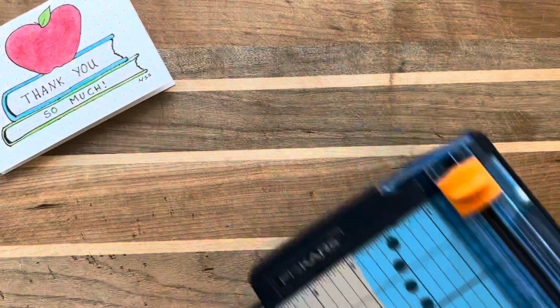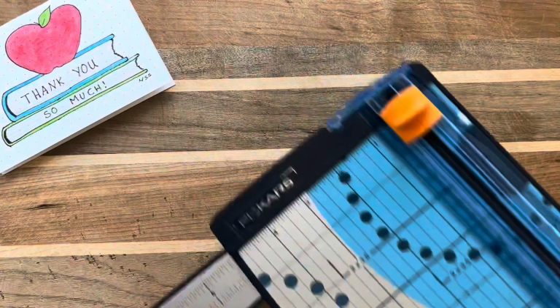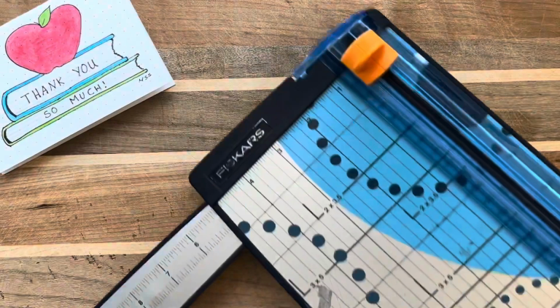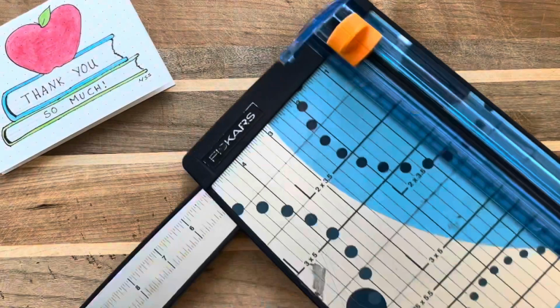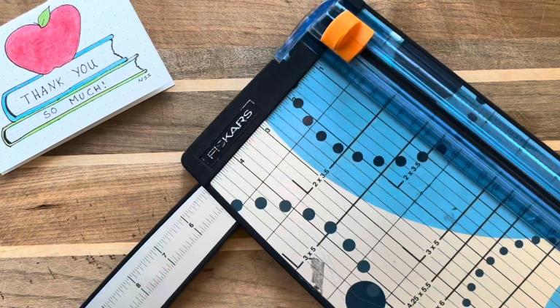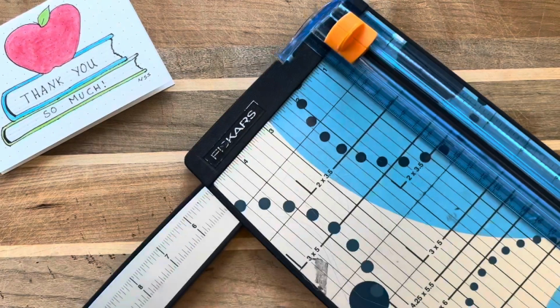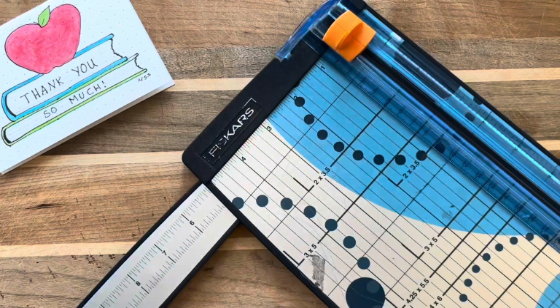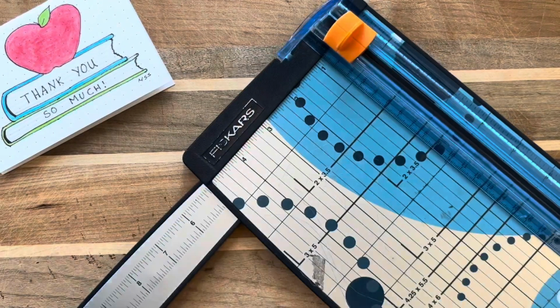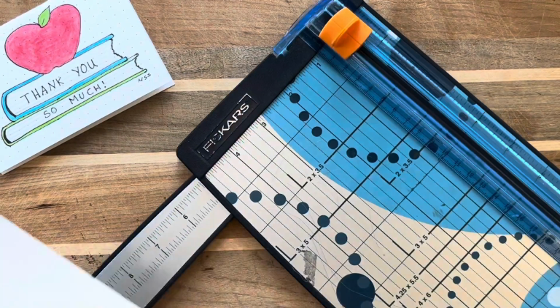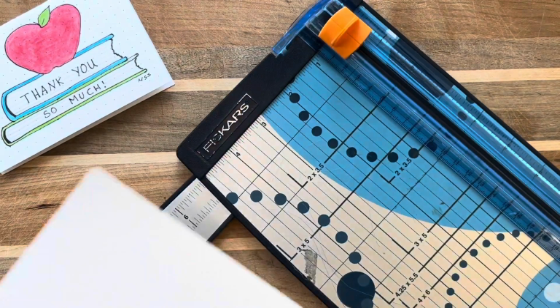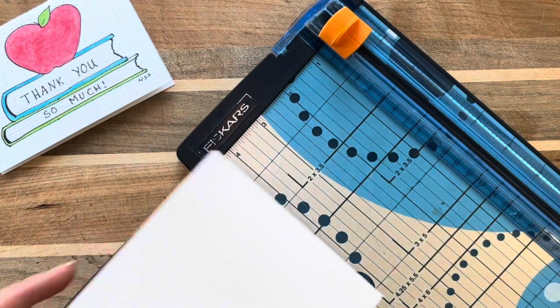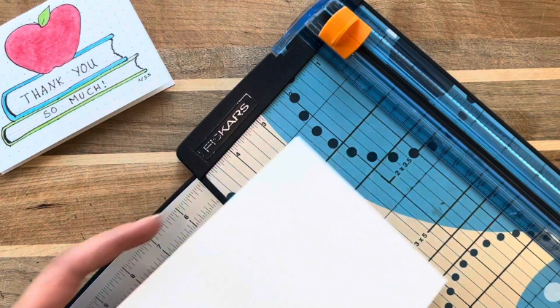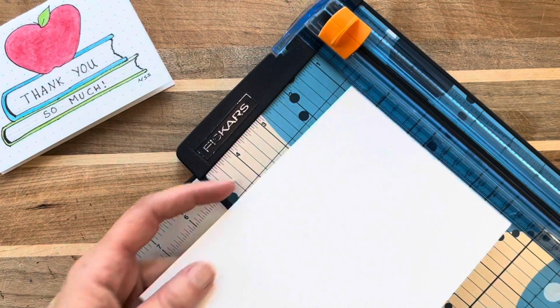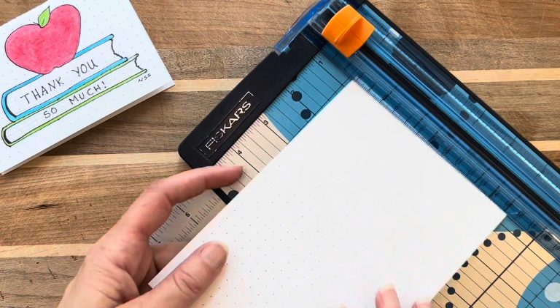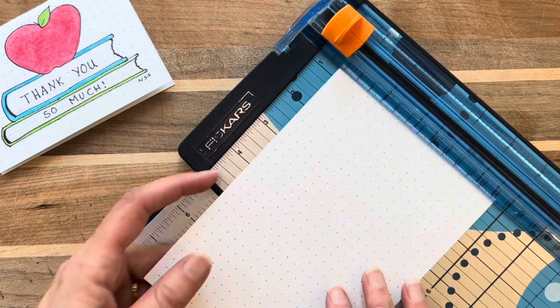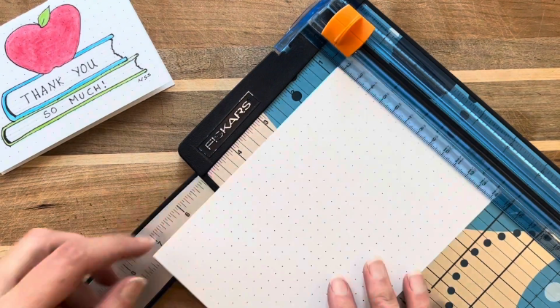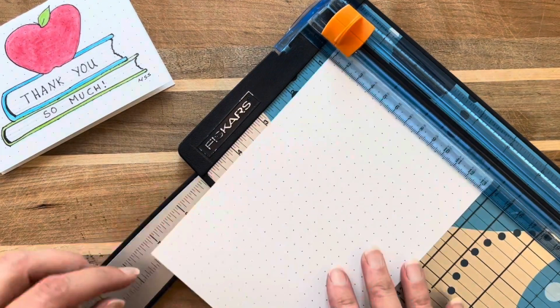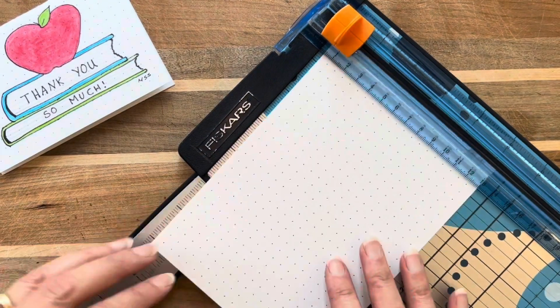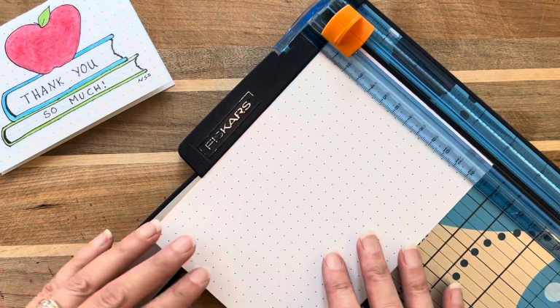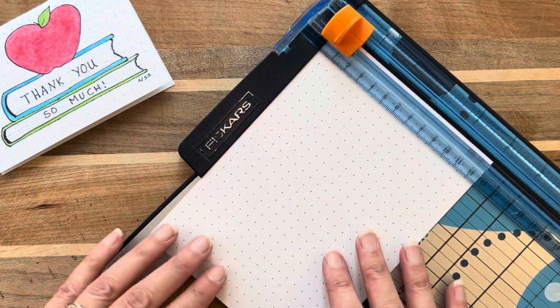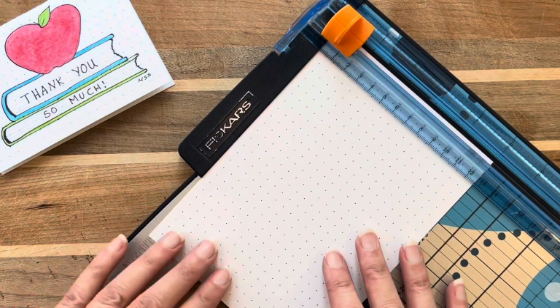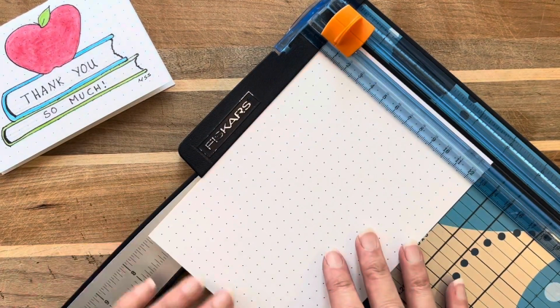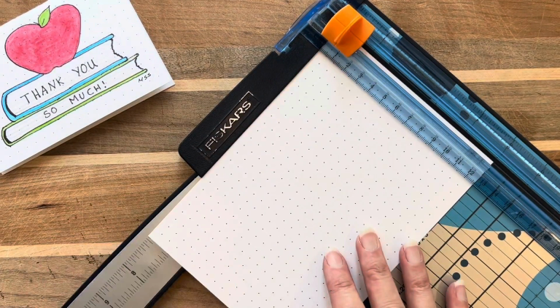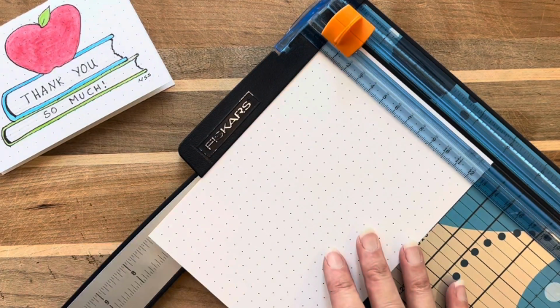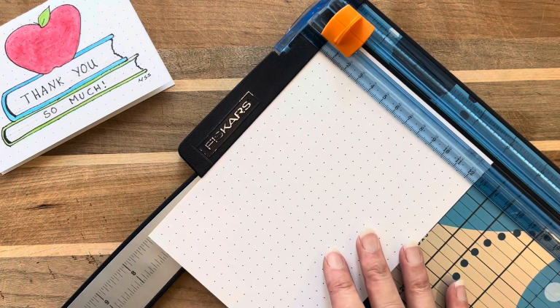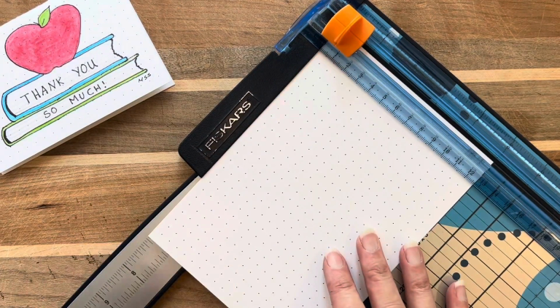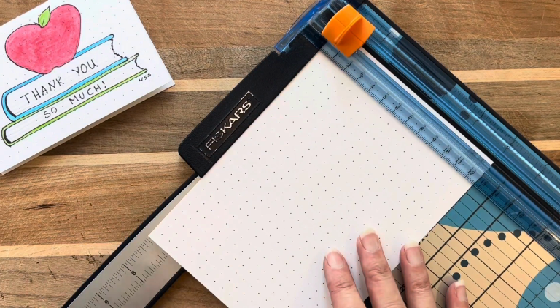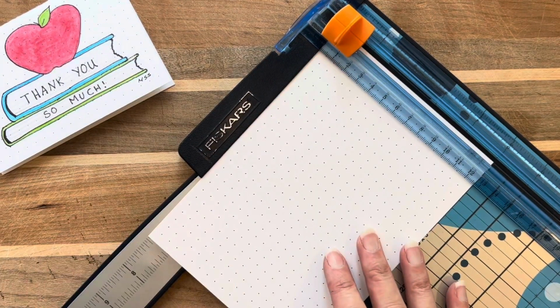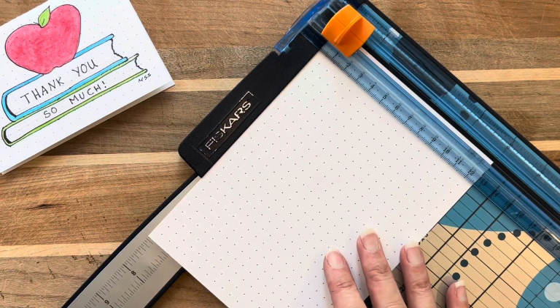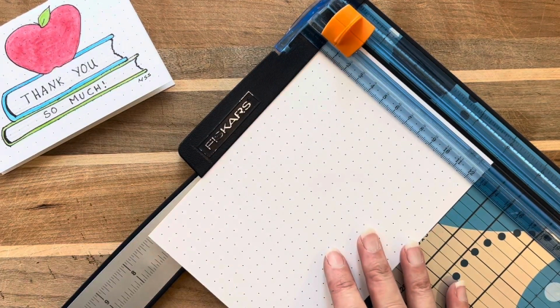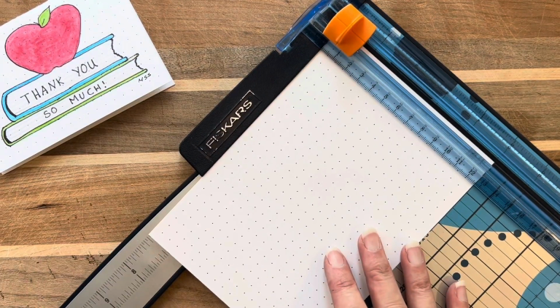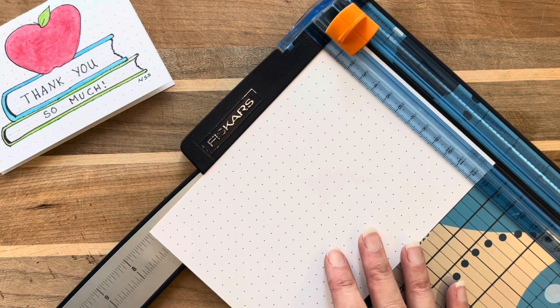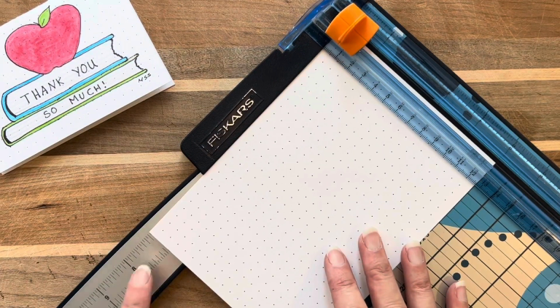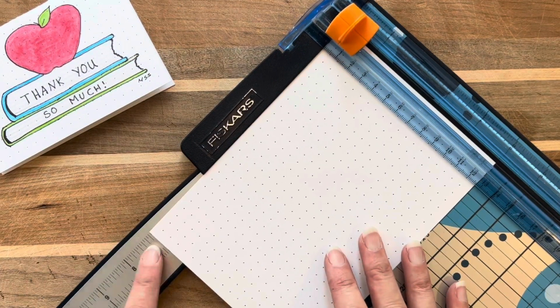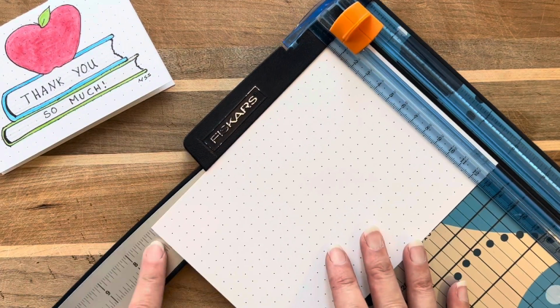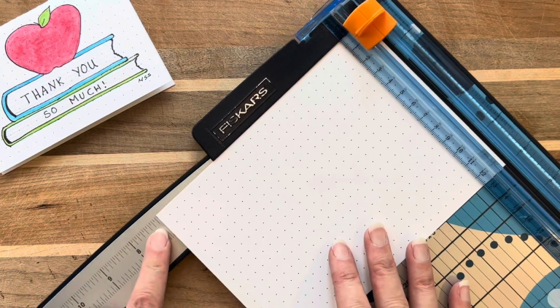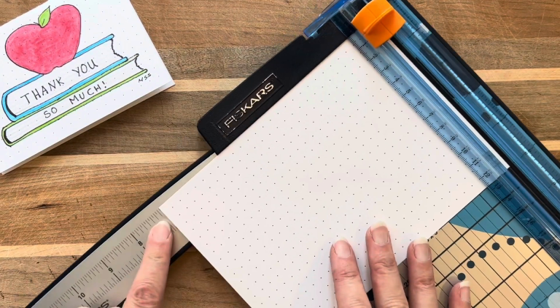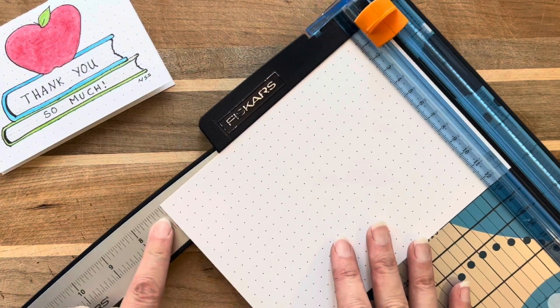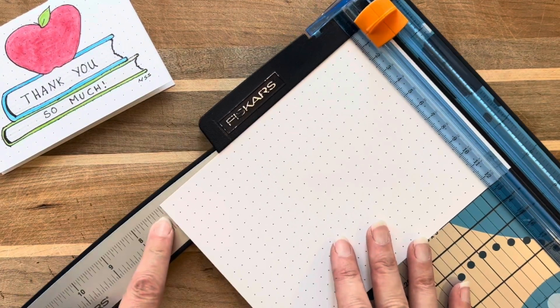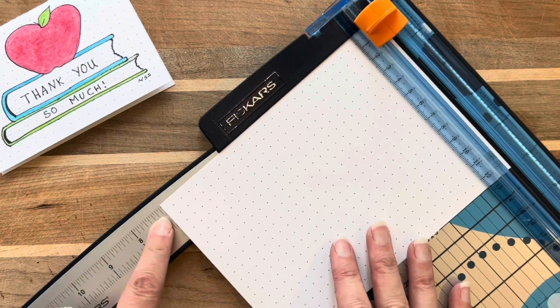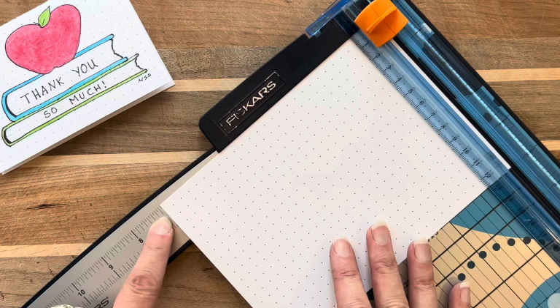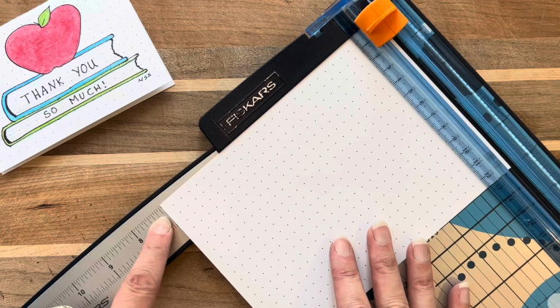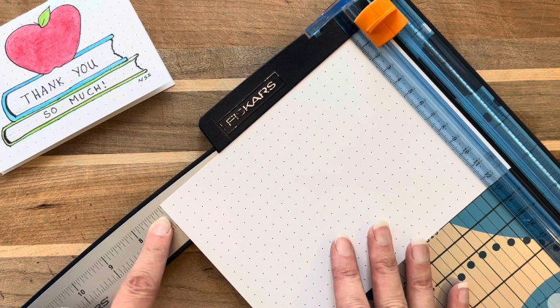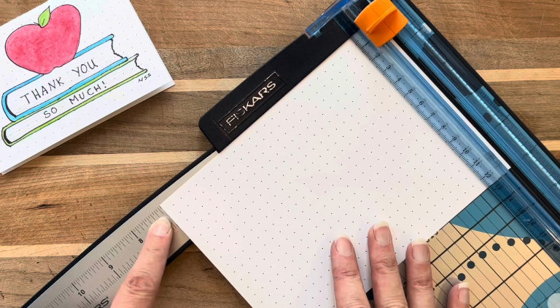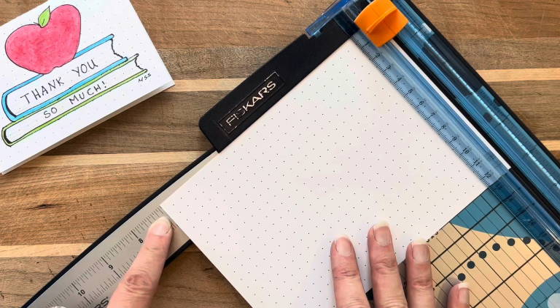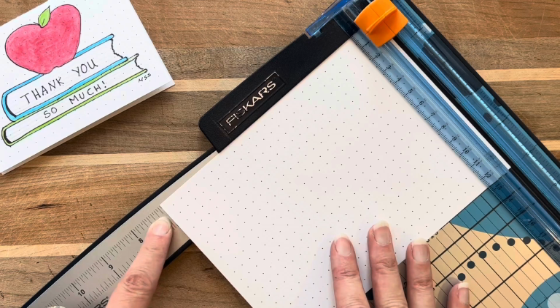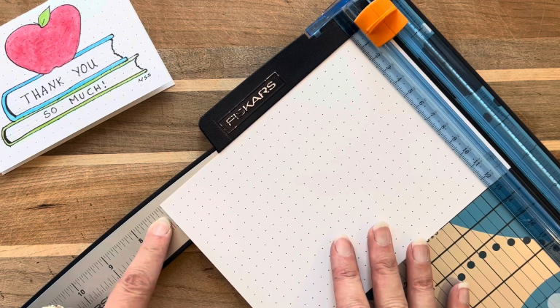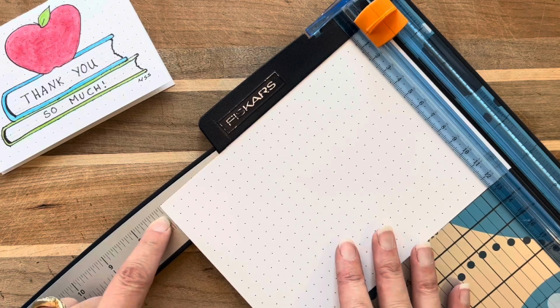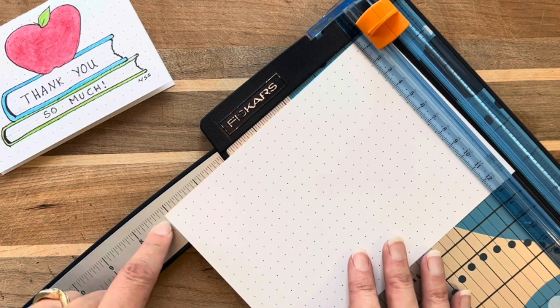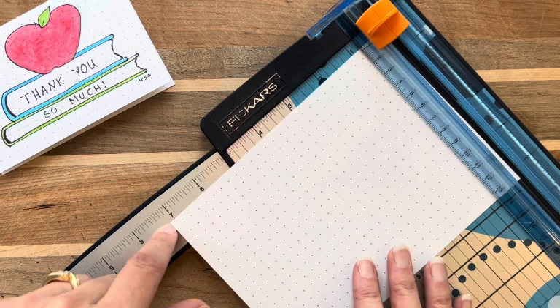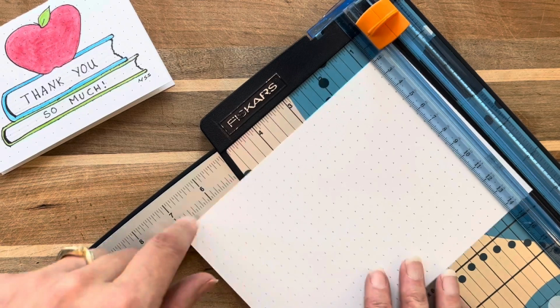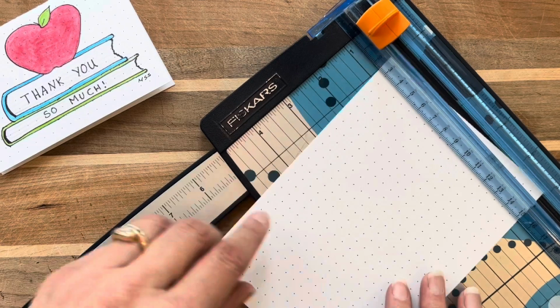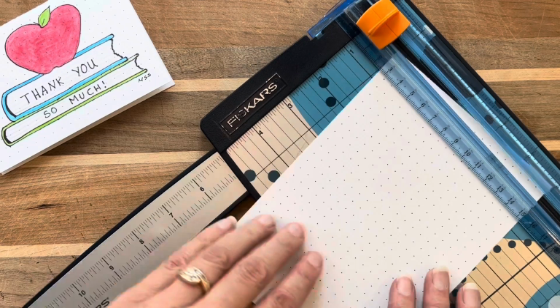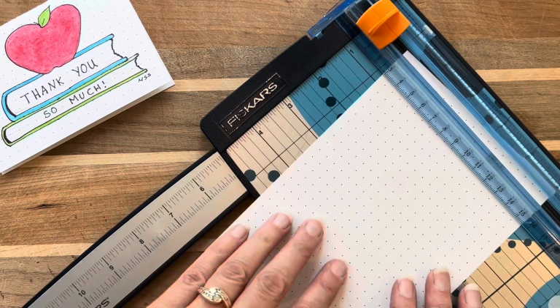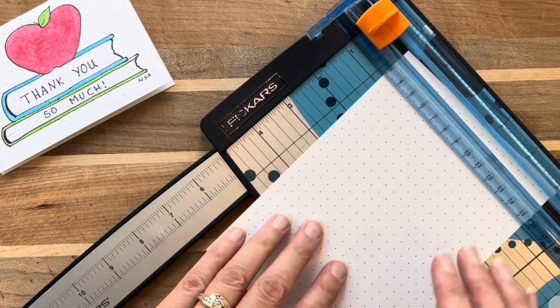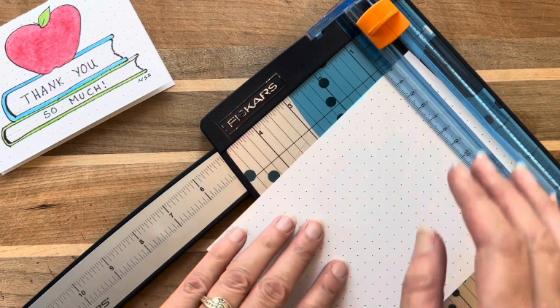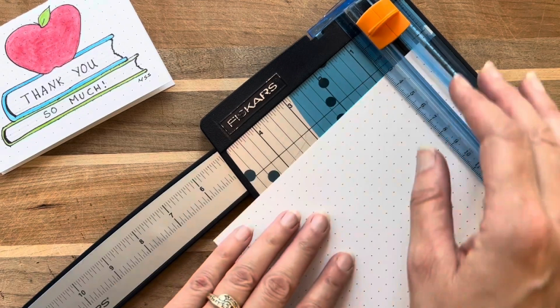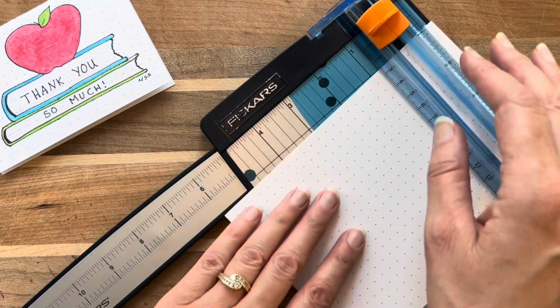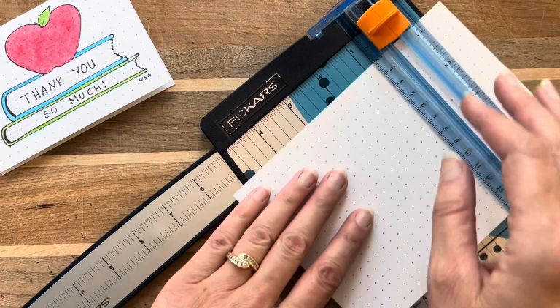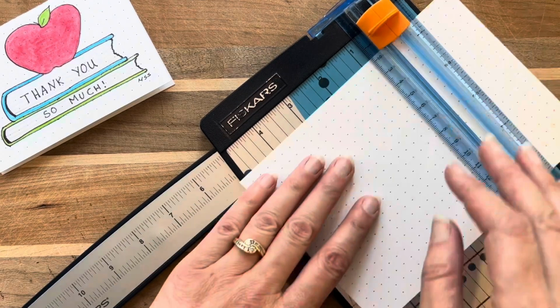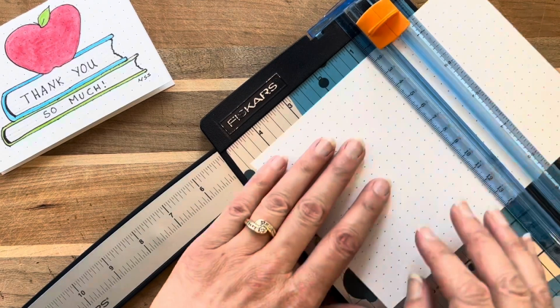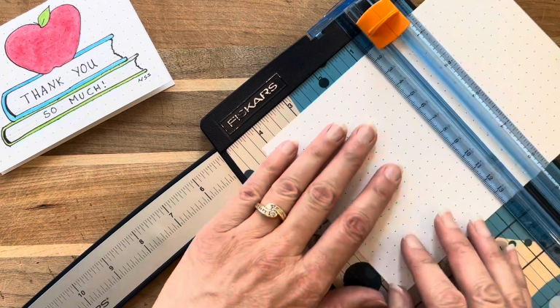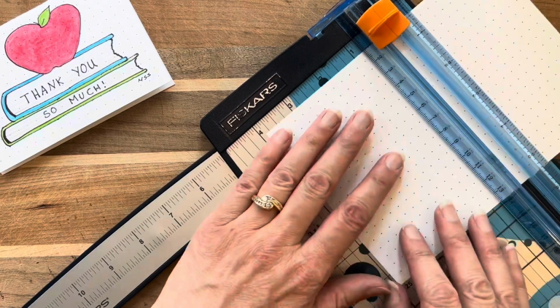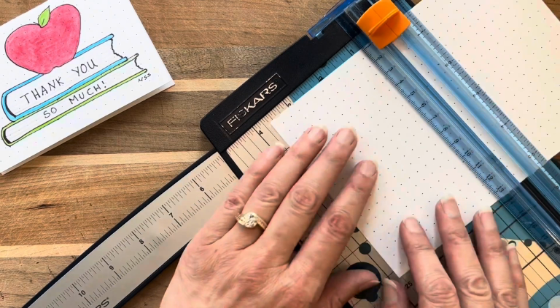Thank you so much for being here. If you like making thank you cards, you're going to love this thanks a bunch card I share.